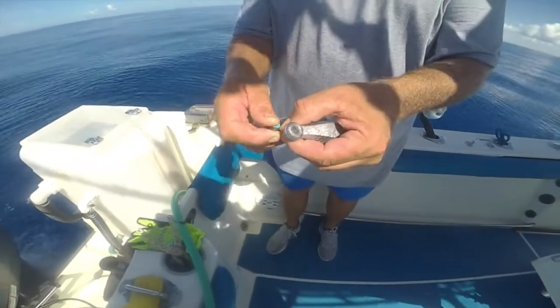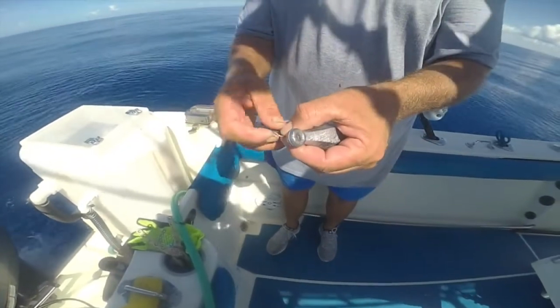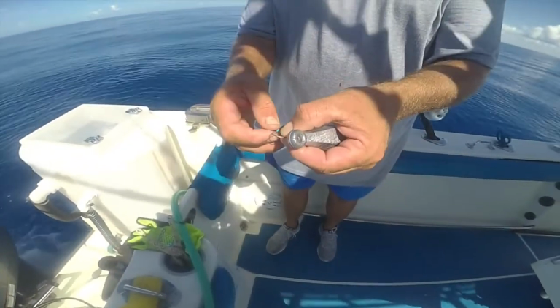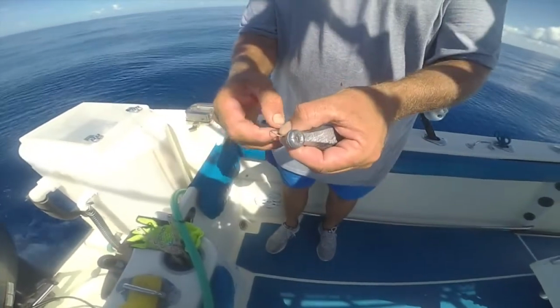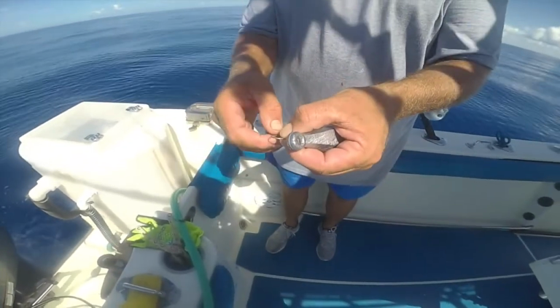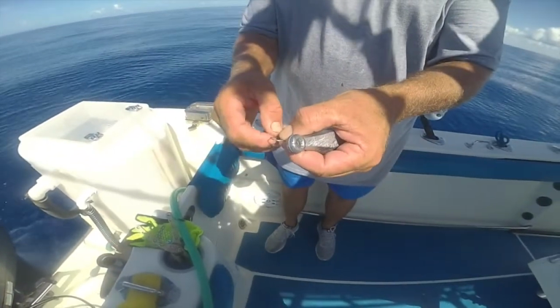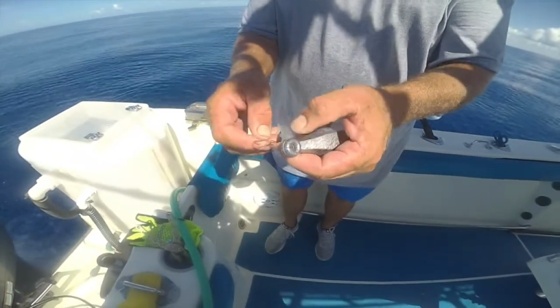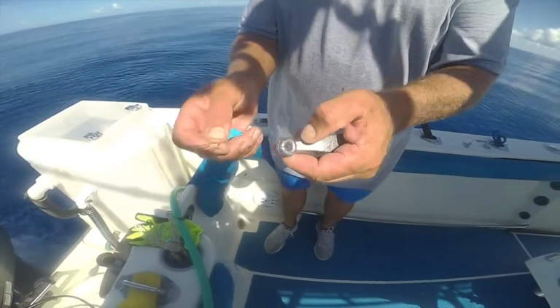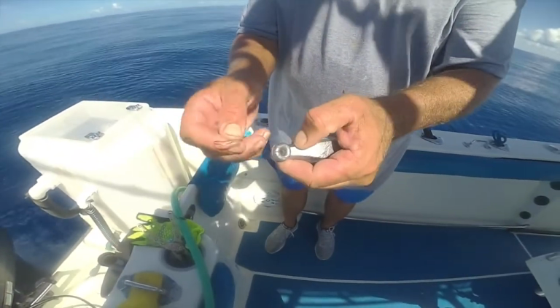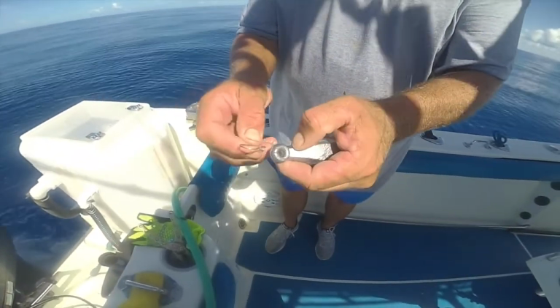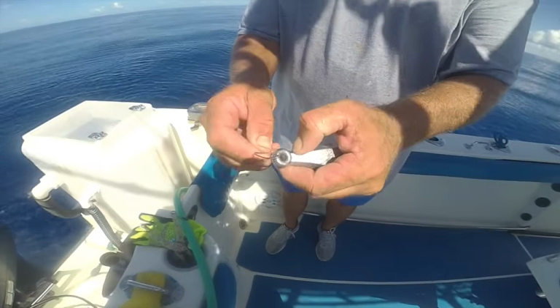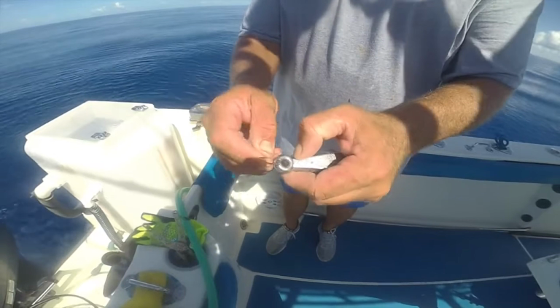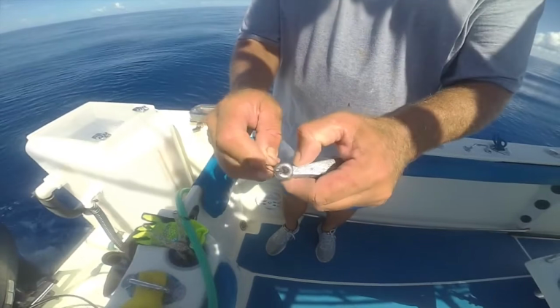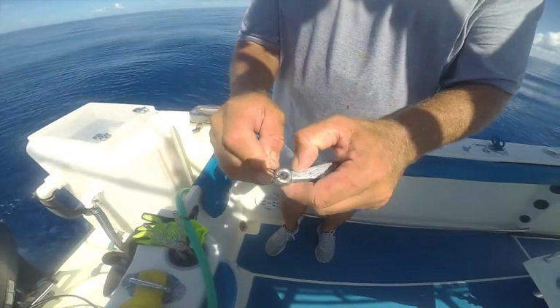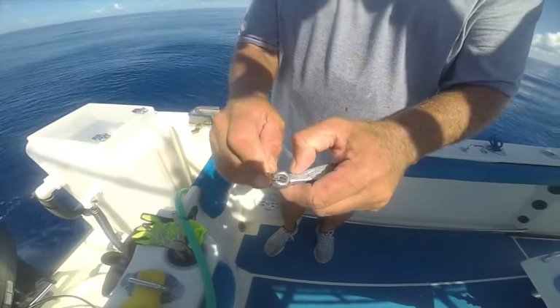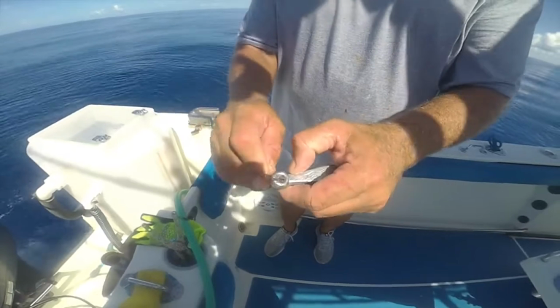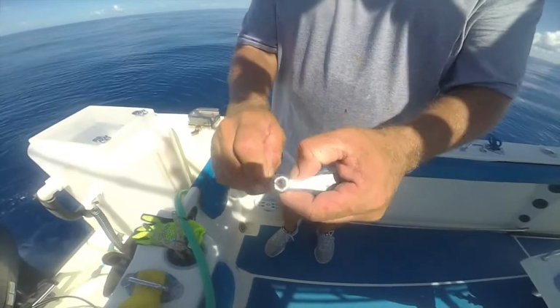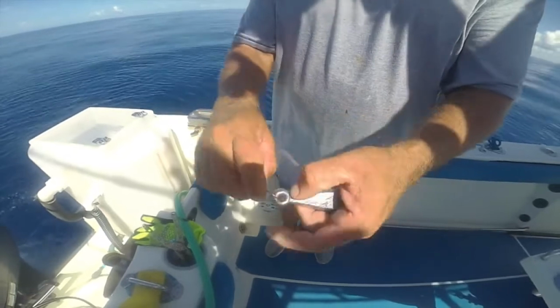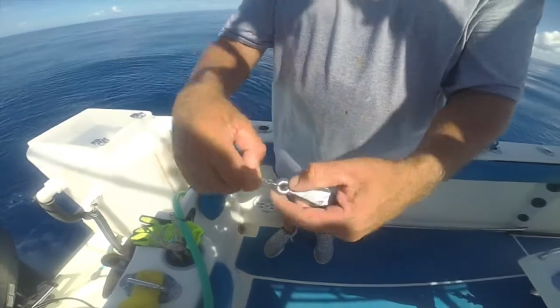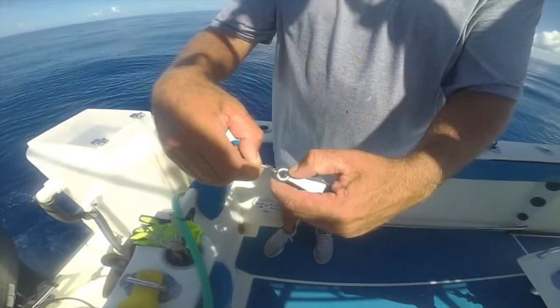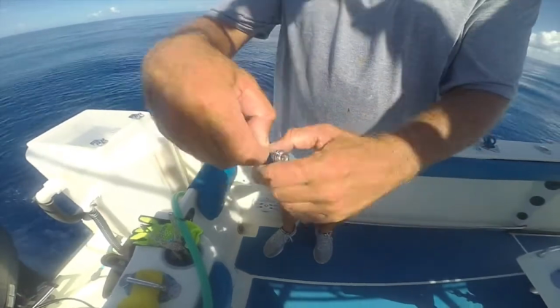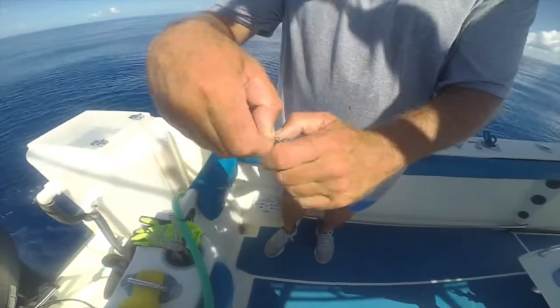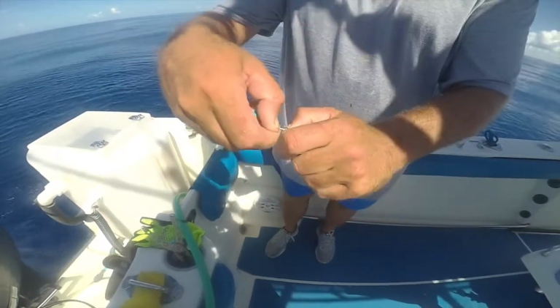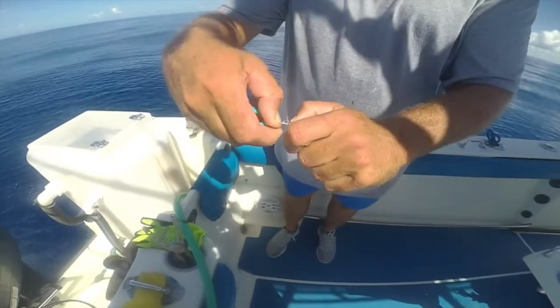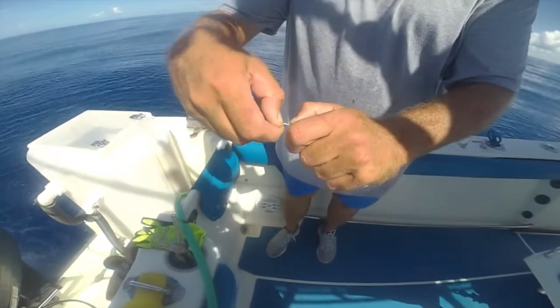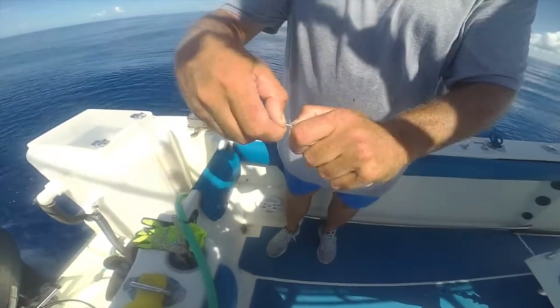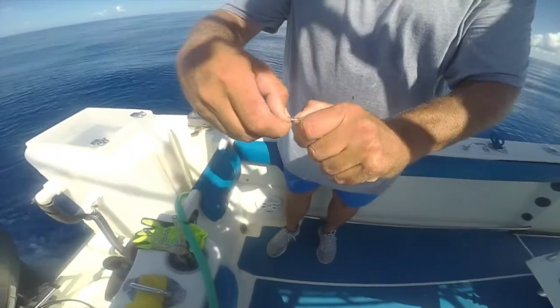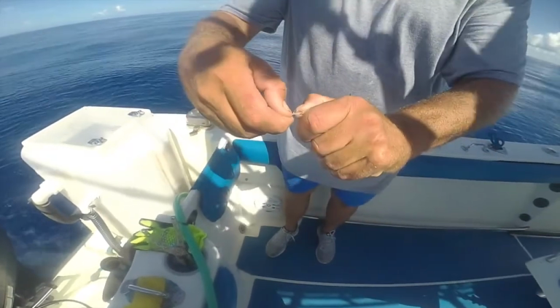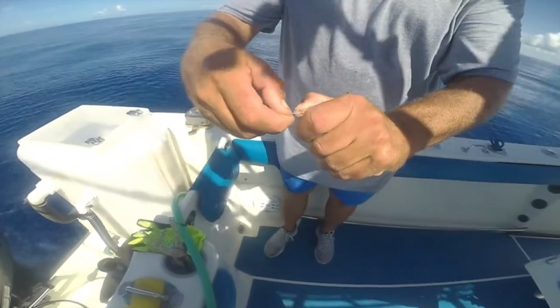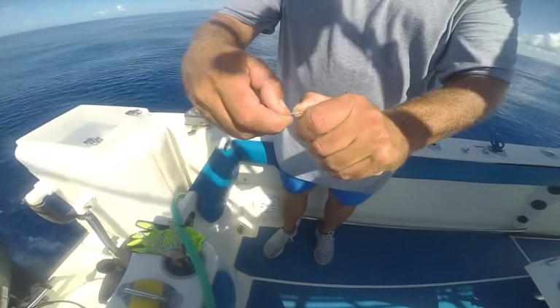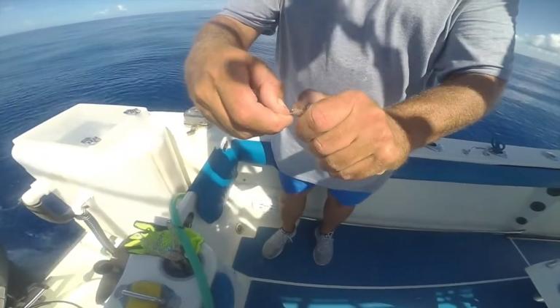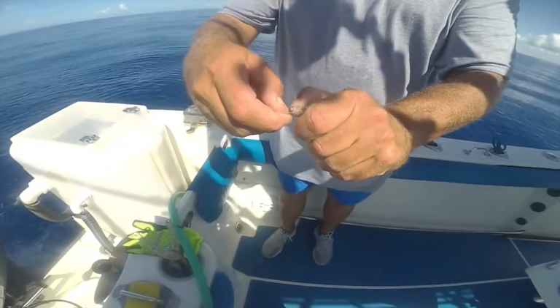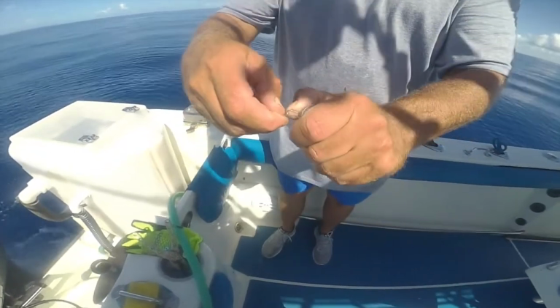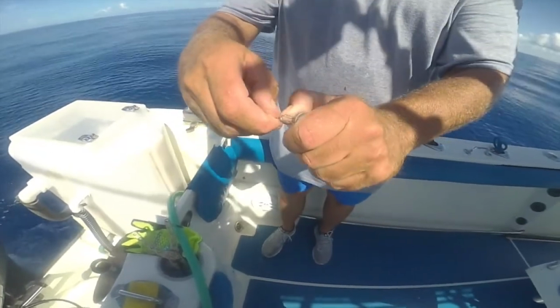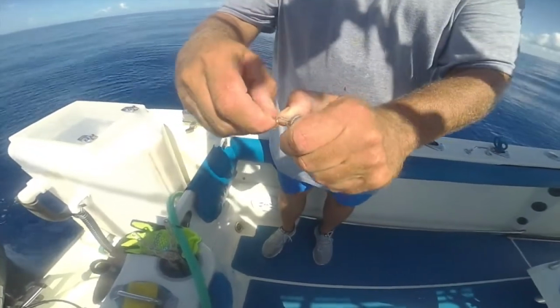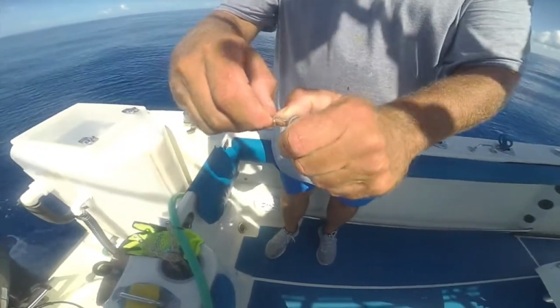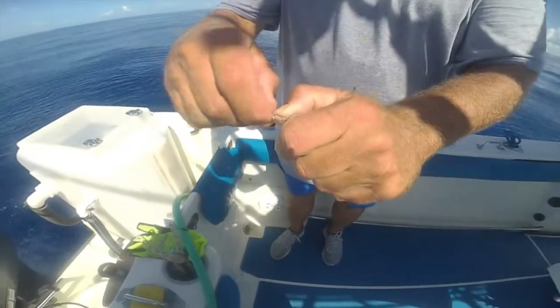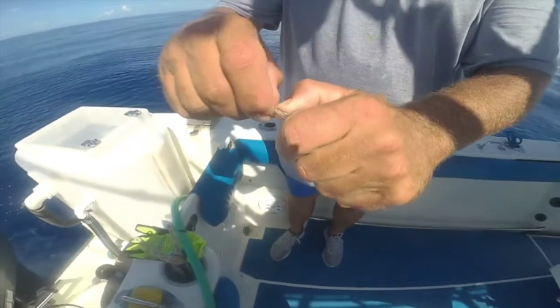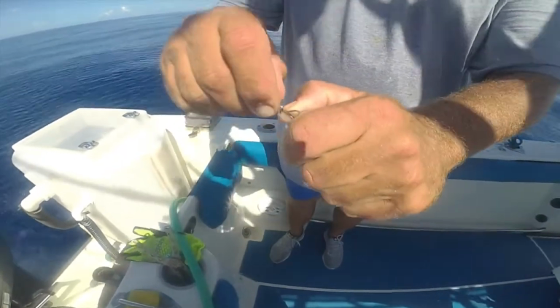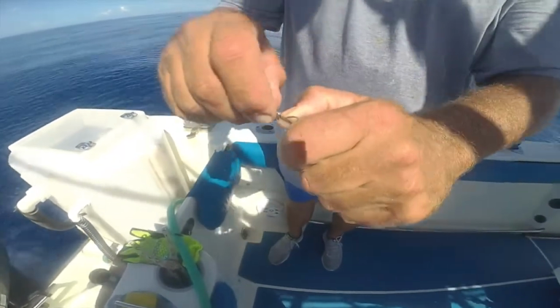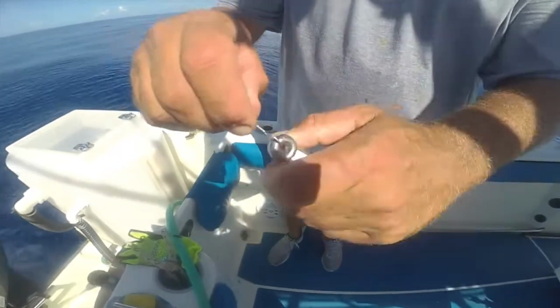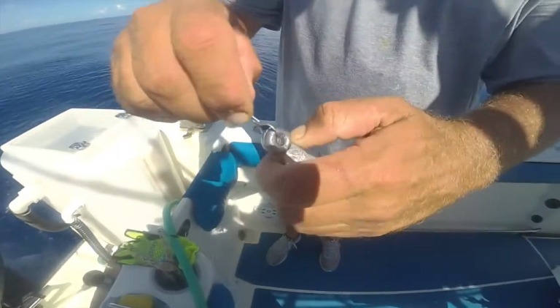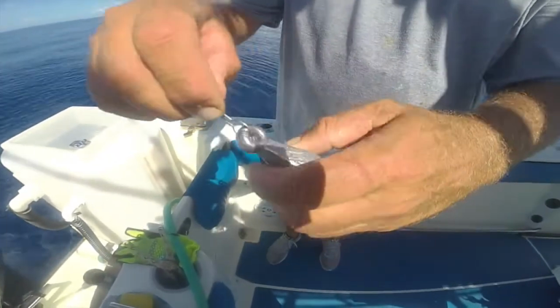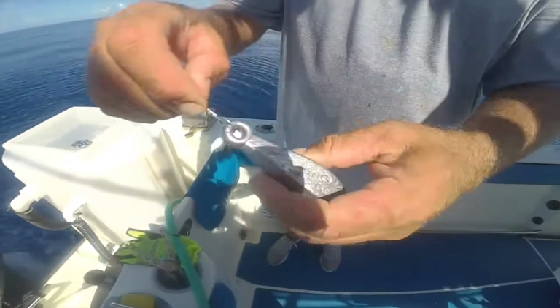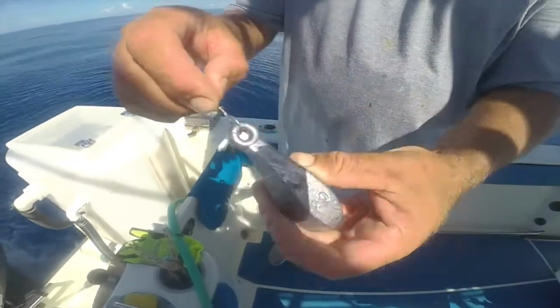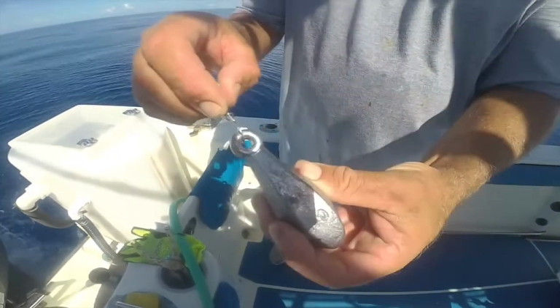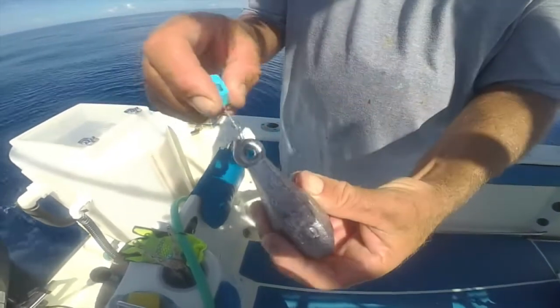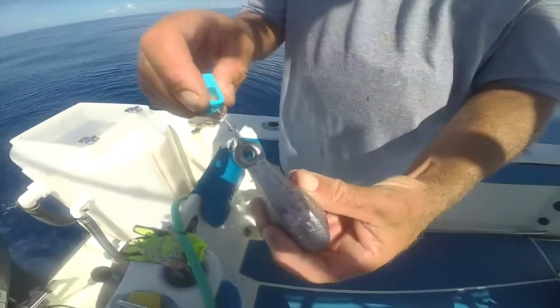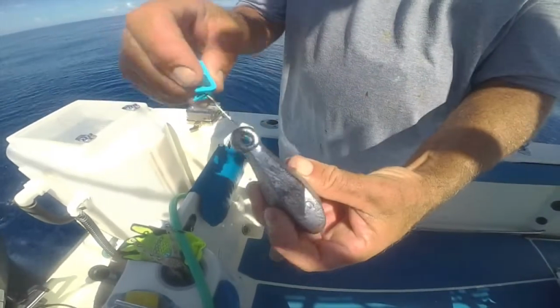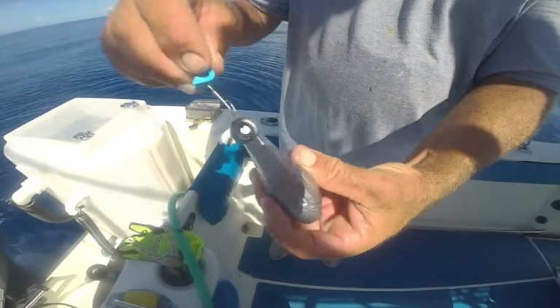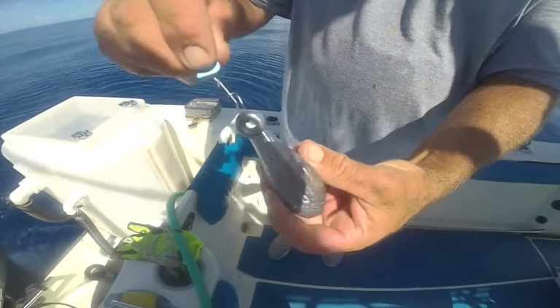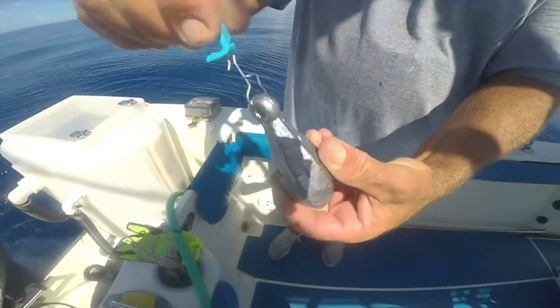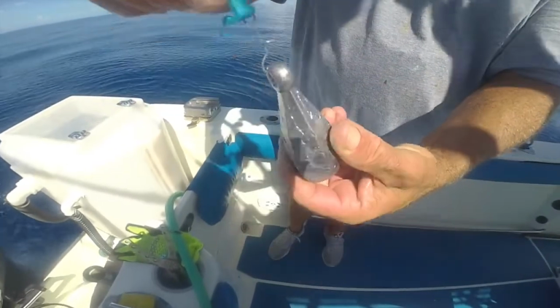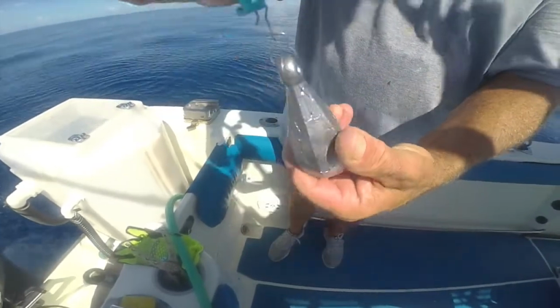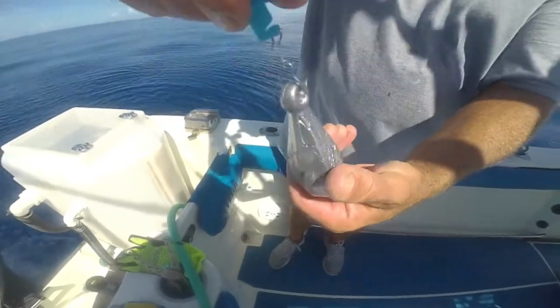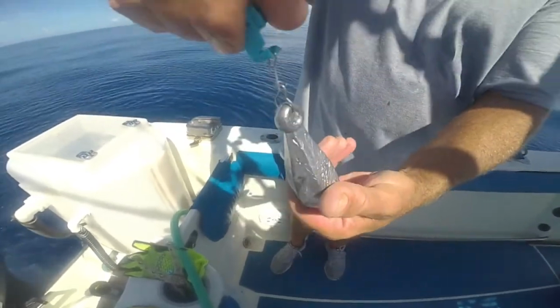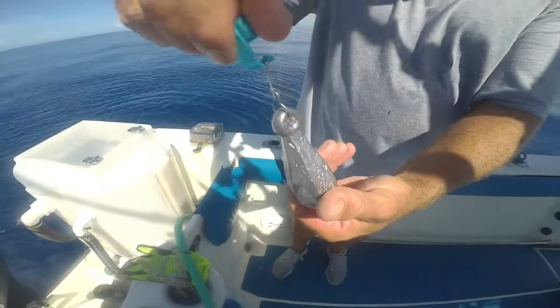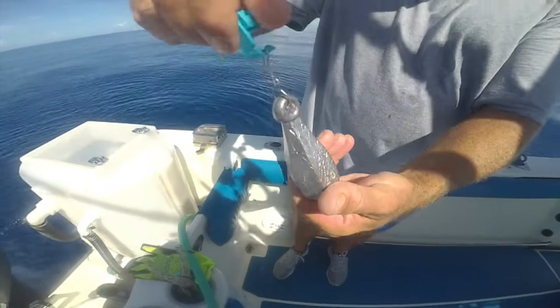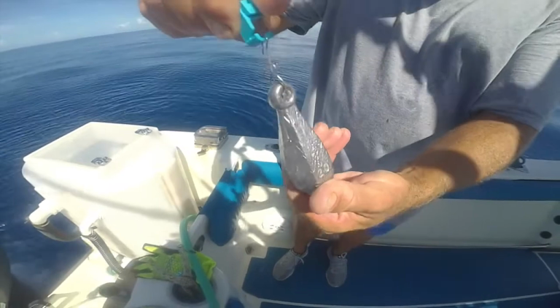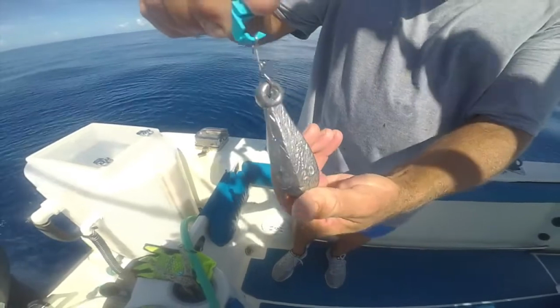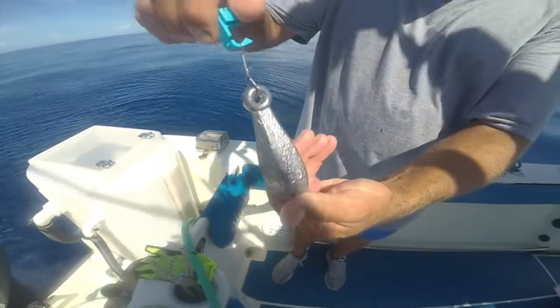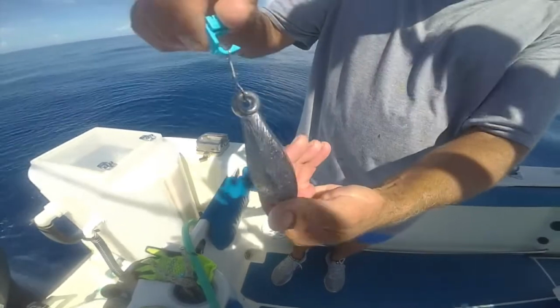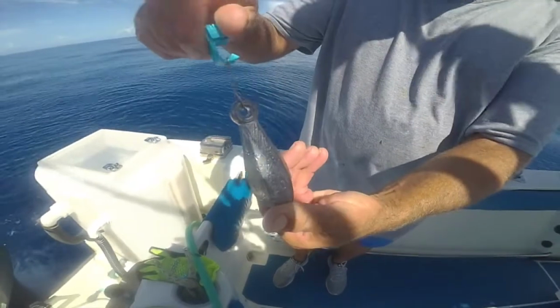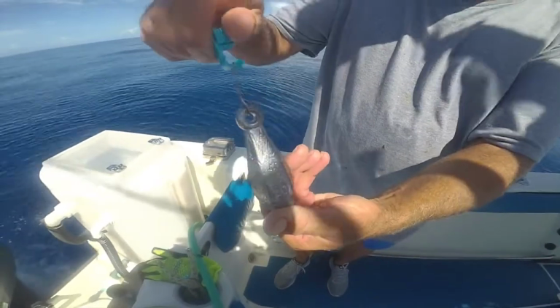Super easy to do. Right through there, right through the hole, the bank sinker. That's a 20 ounce bank sinker. Just like that.